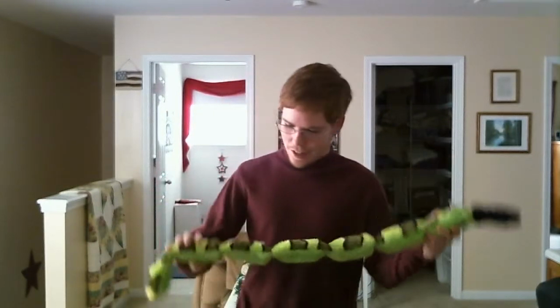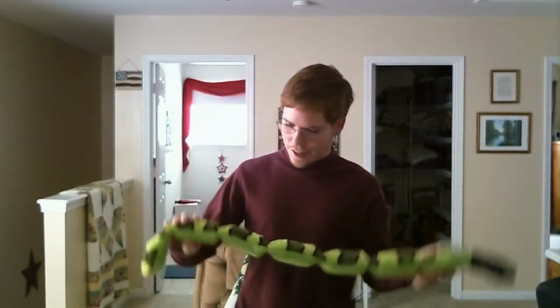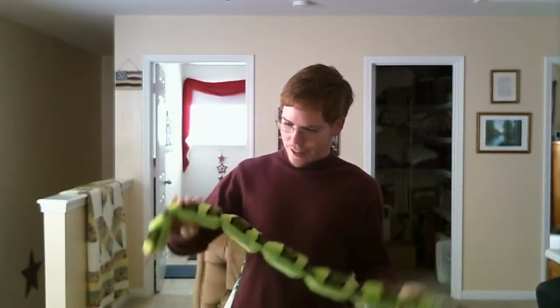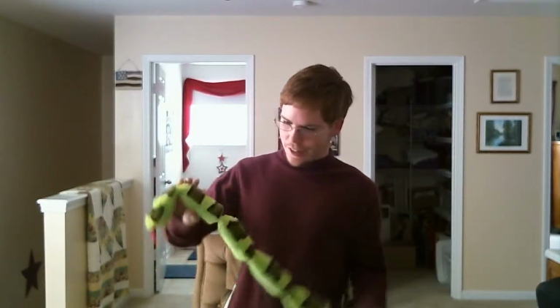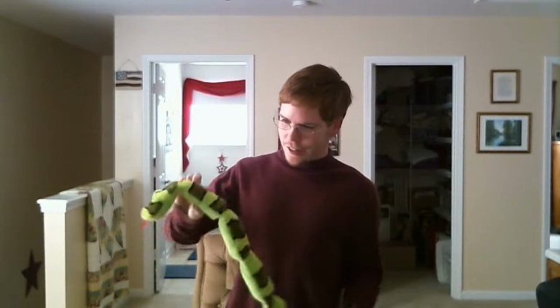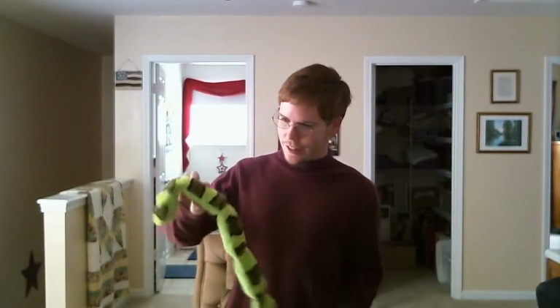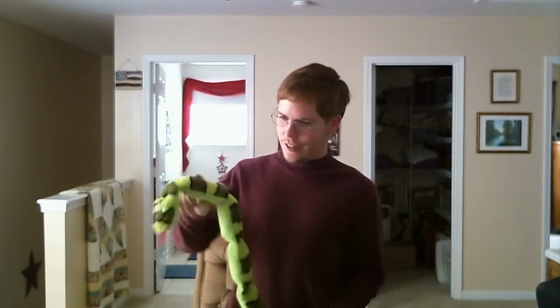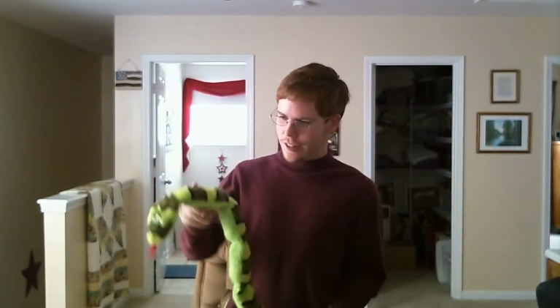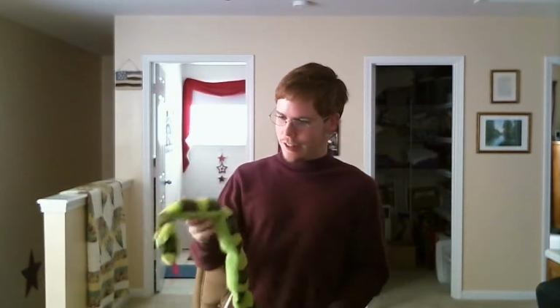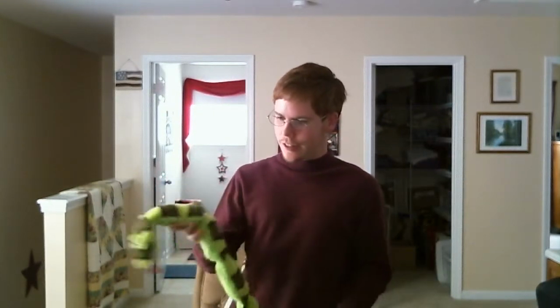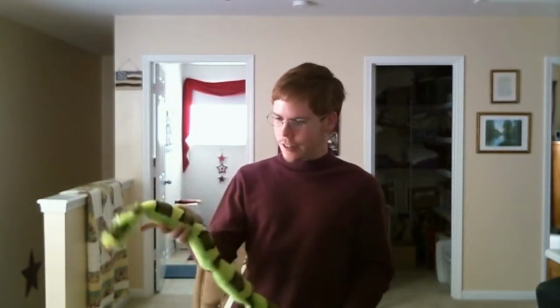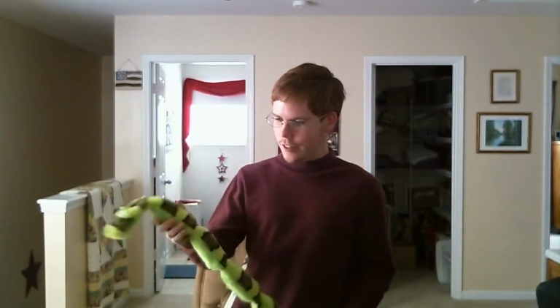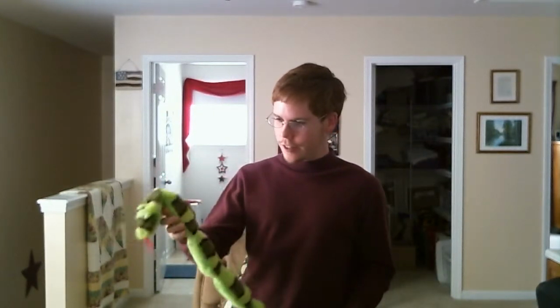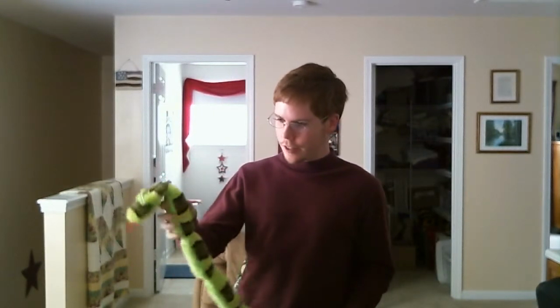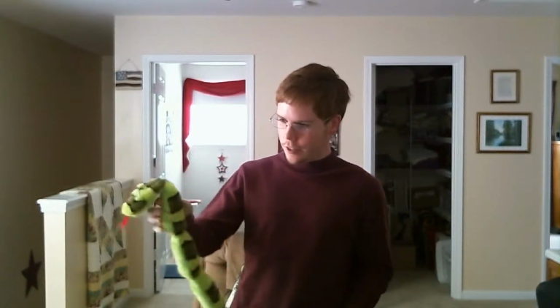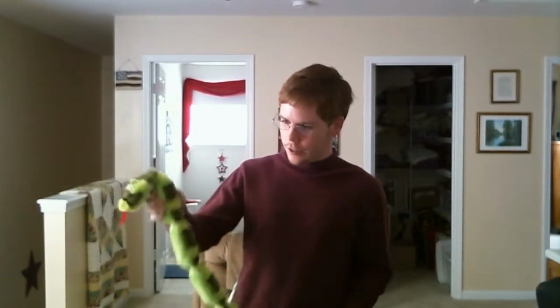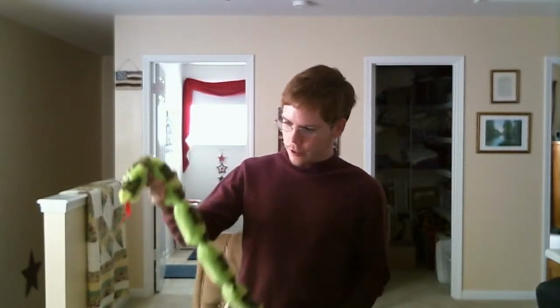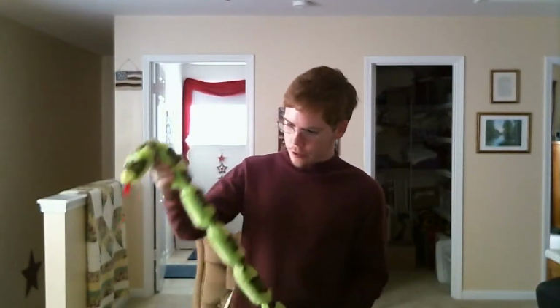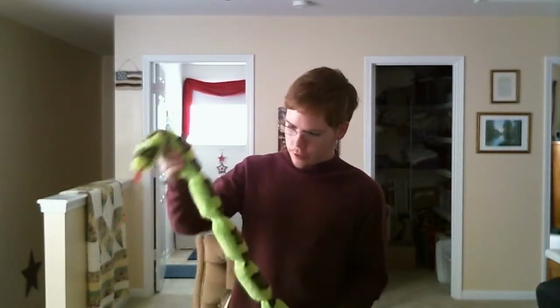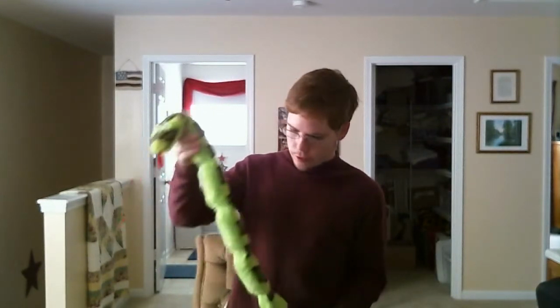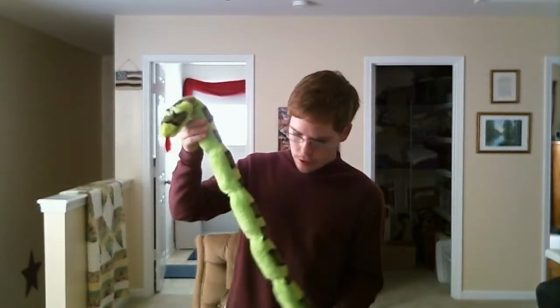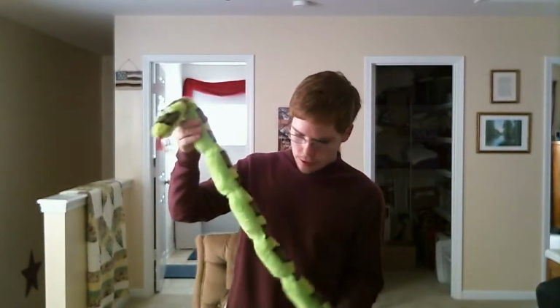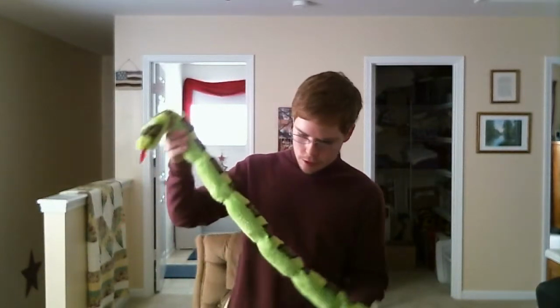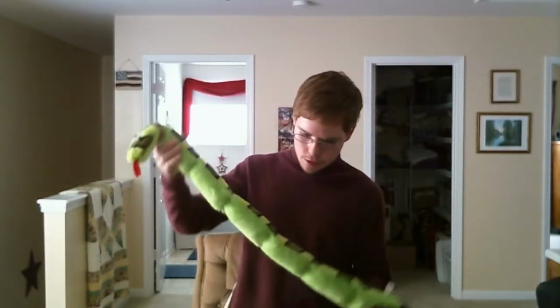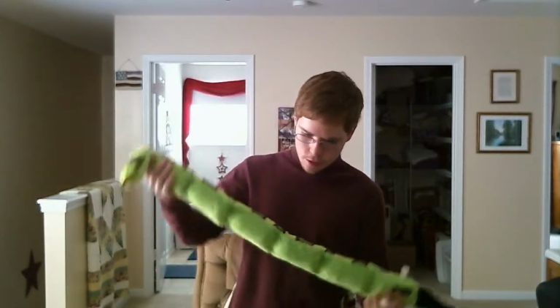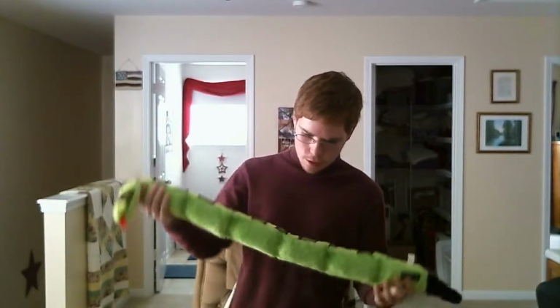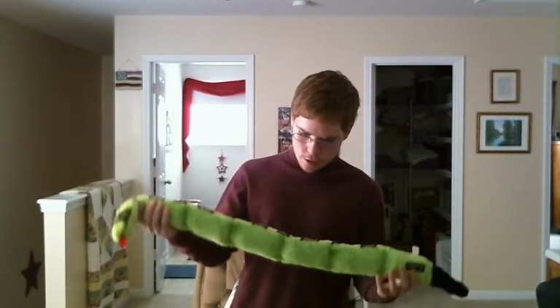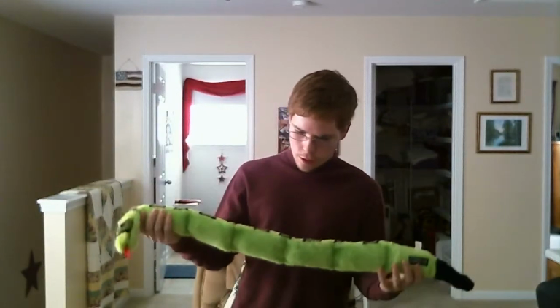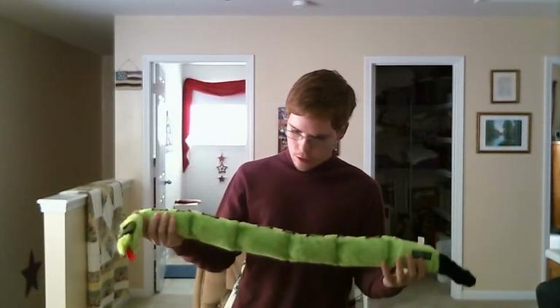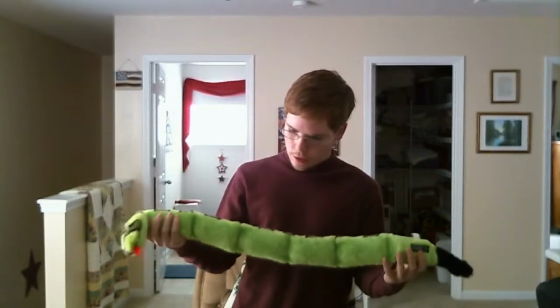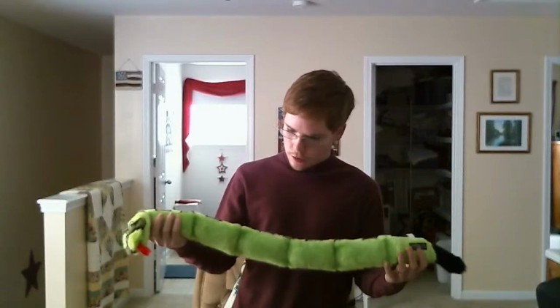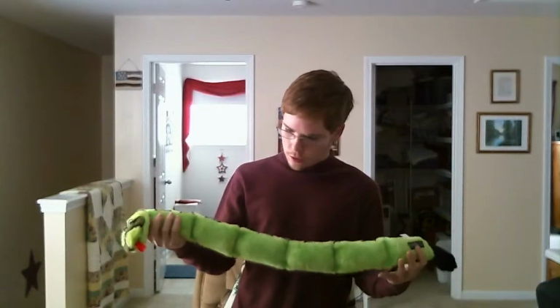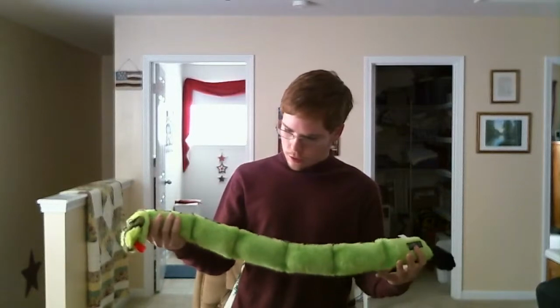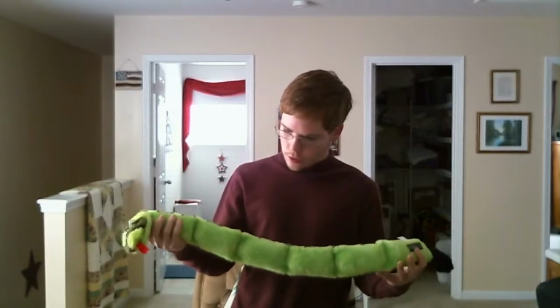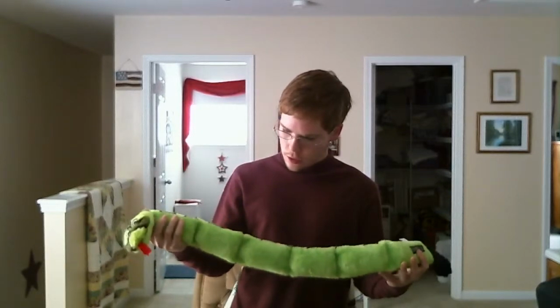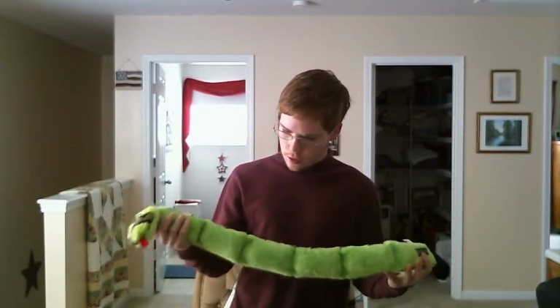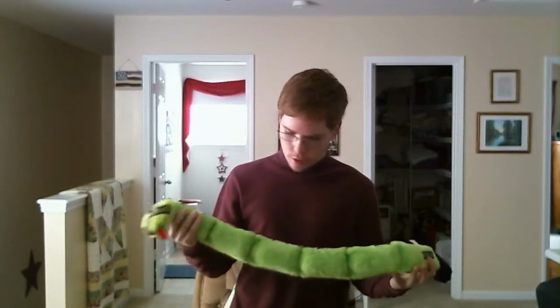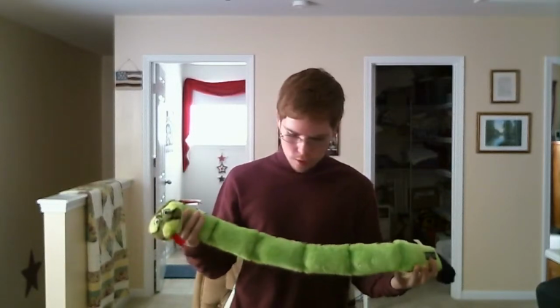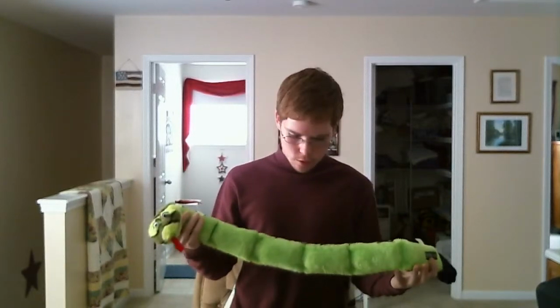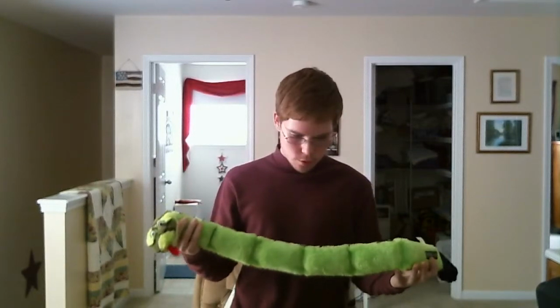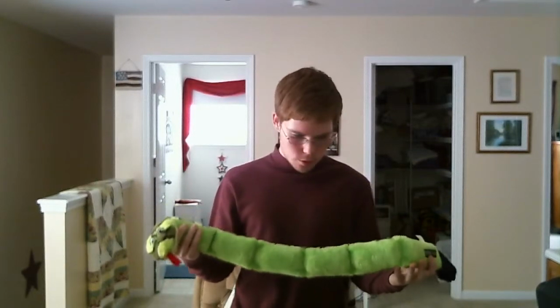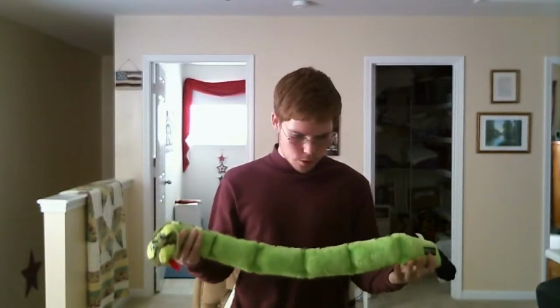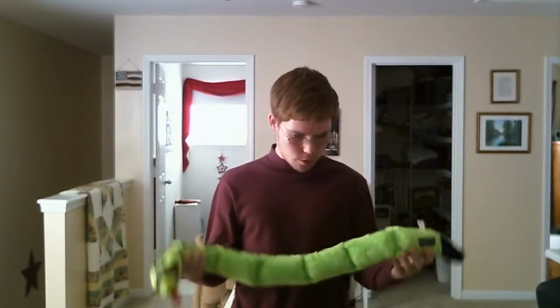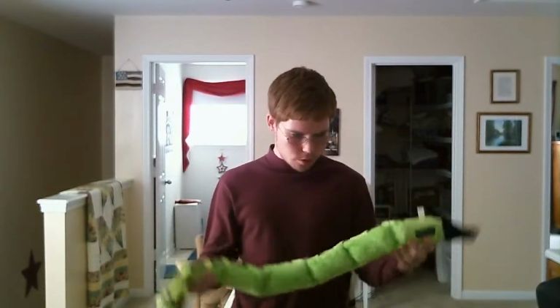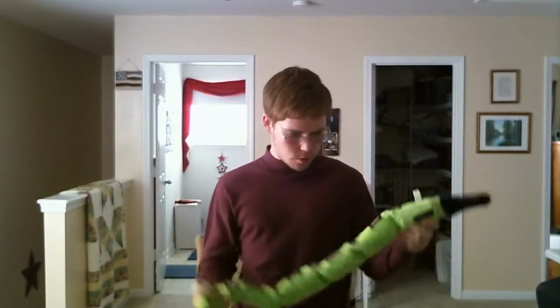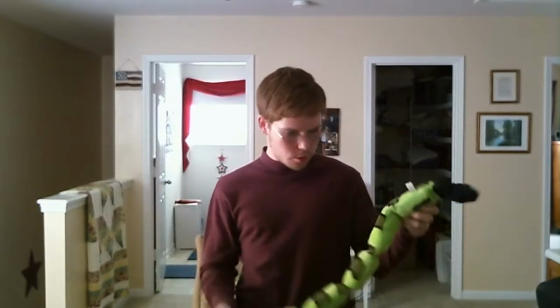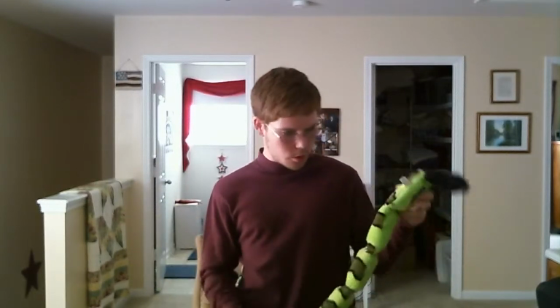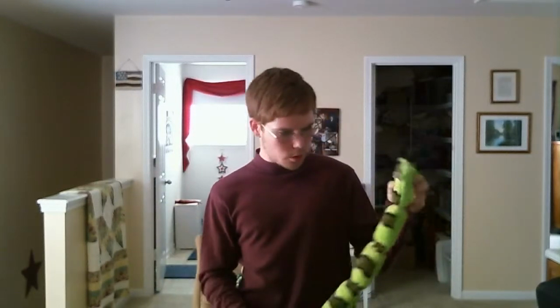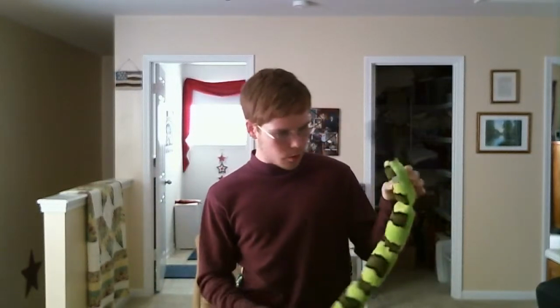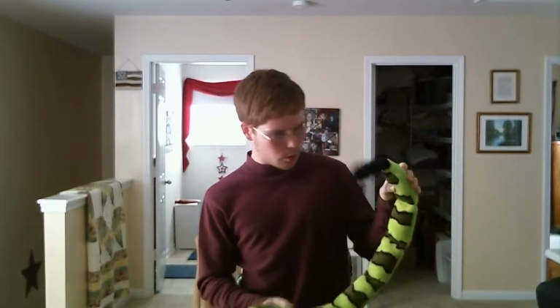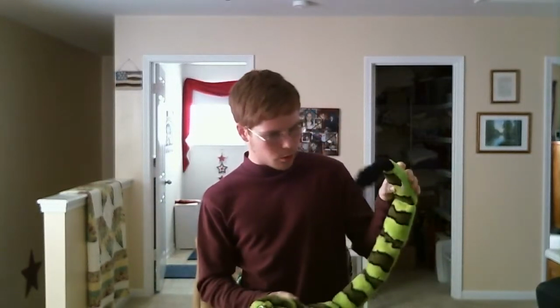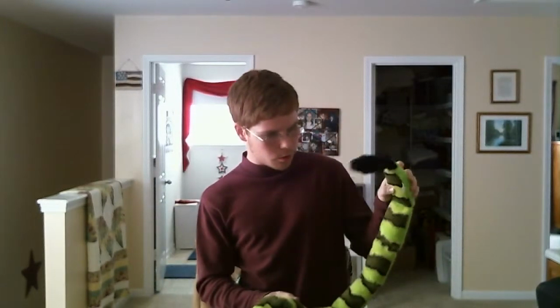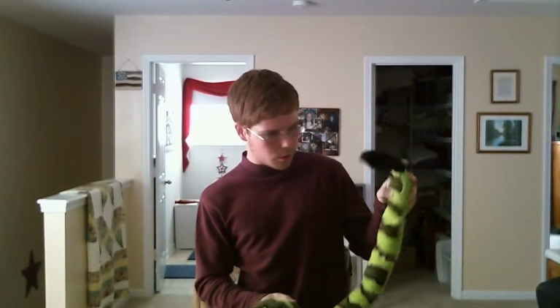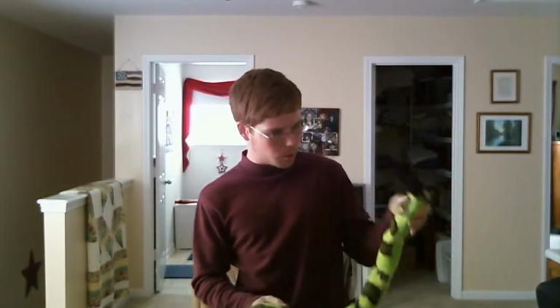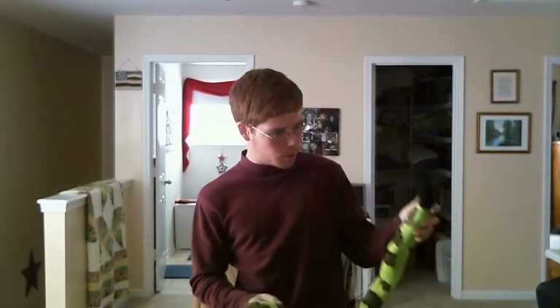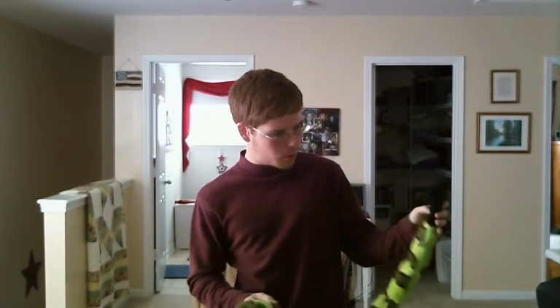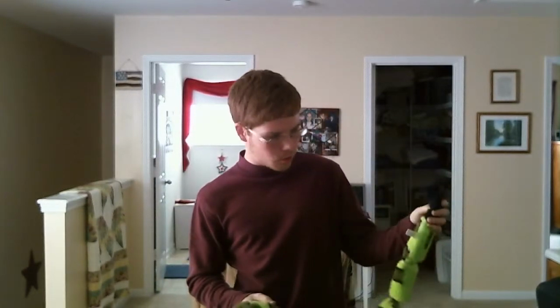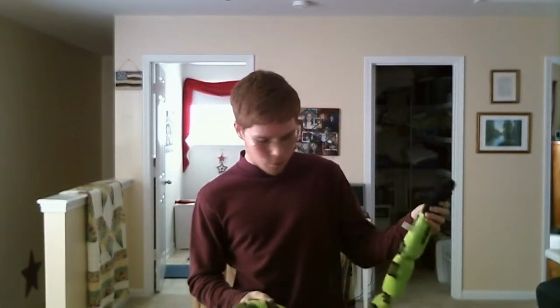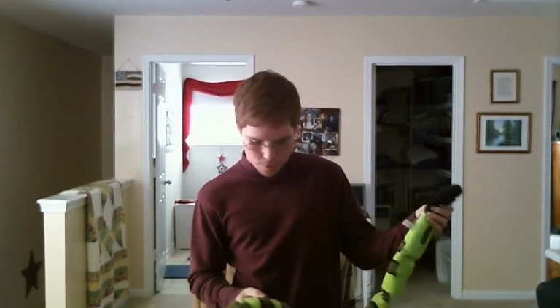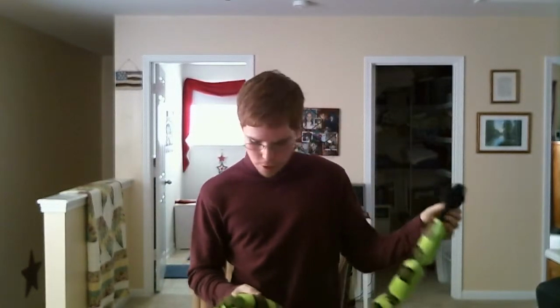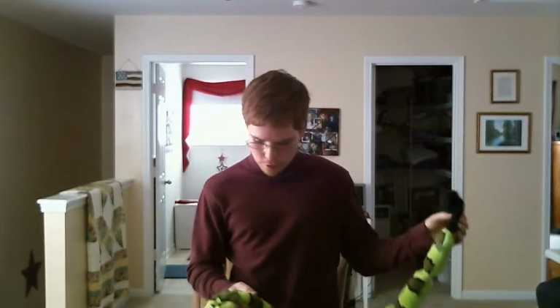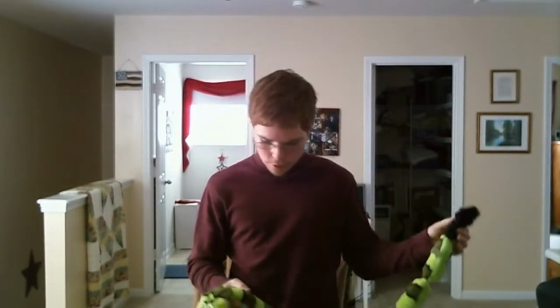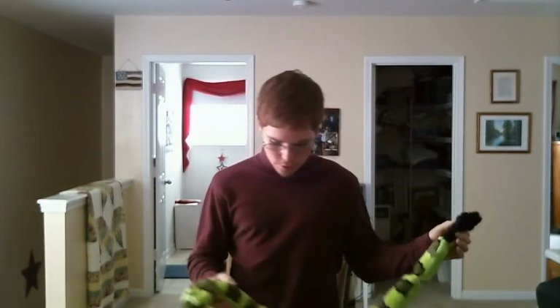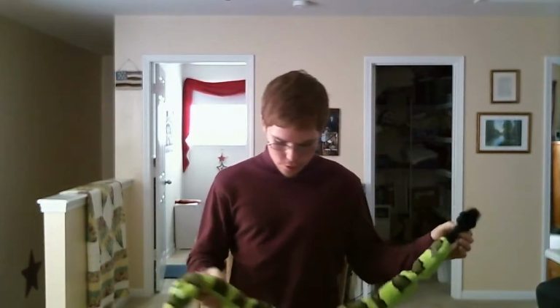You can see it has six squeakers that are each in its little segments, and it'll rattle at the end.